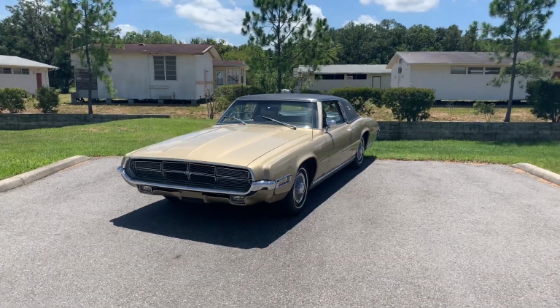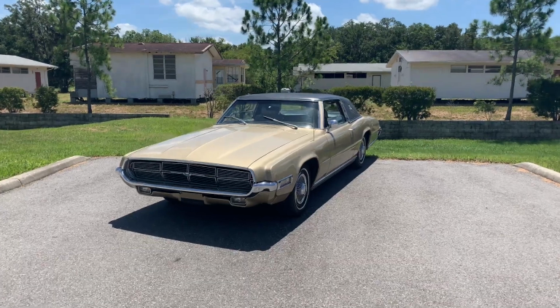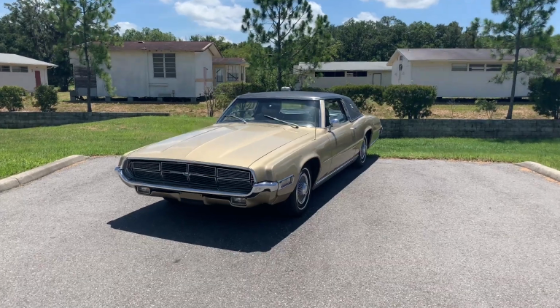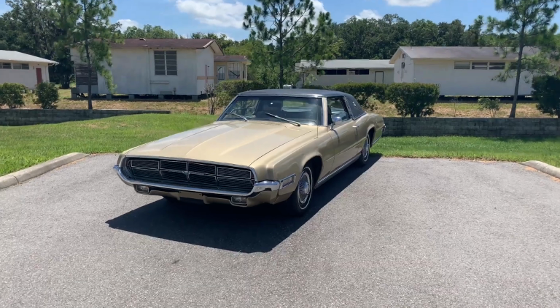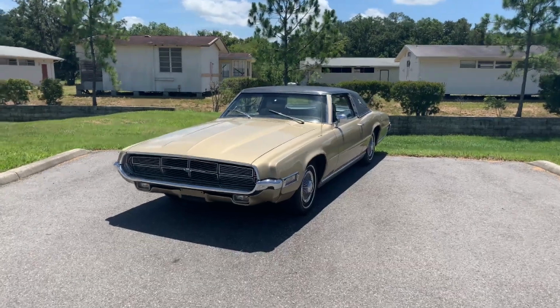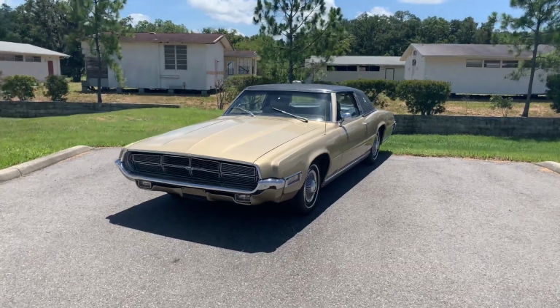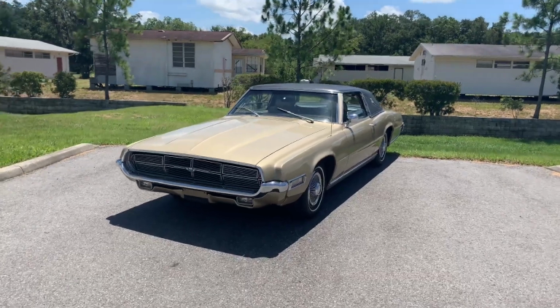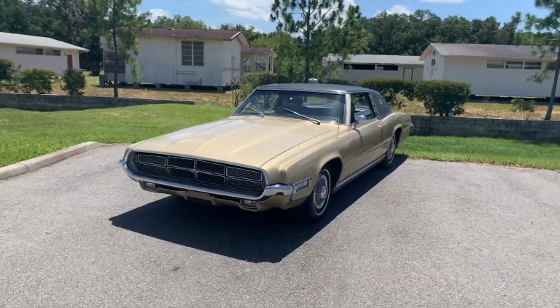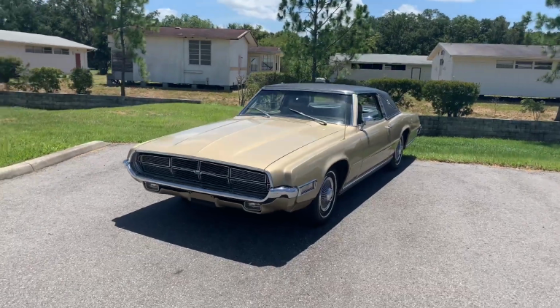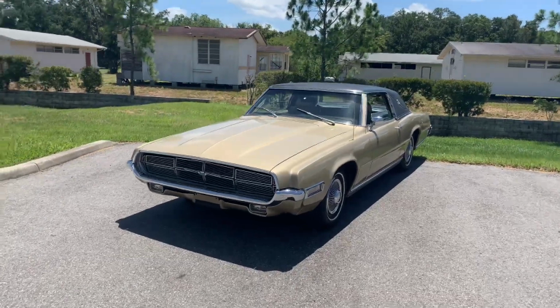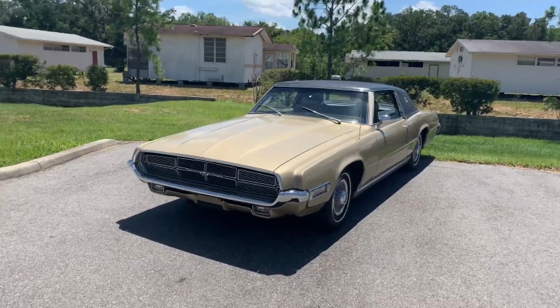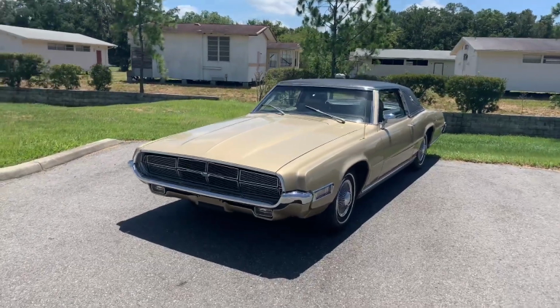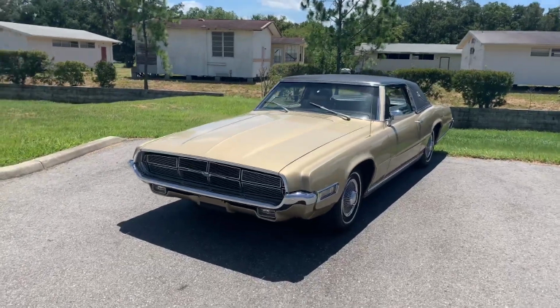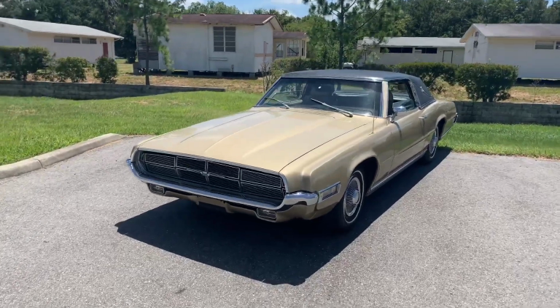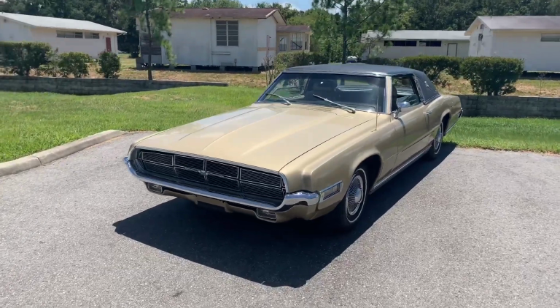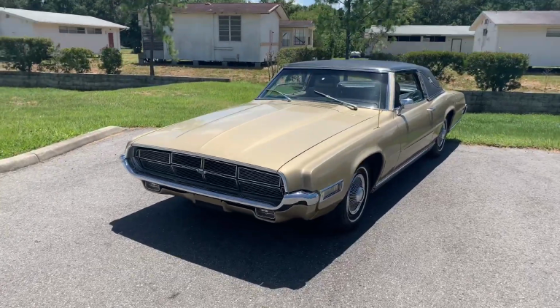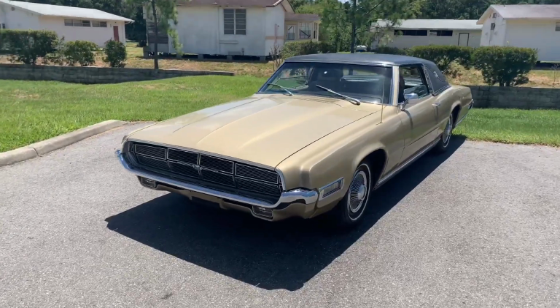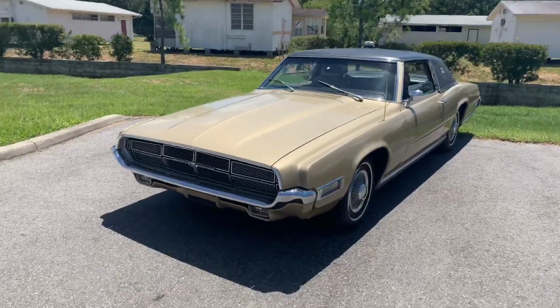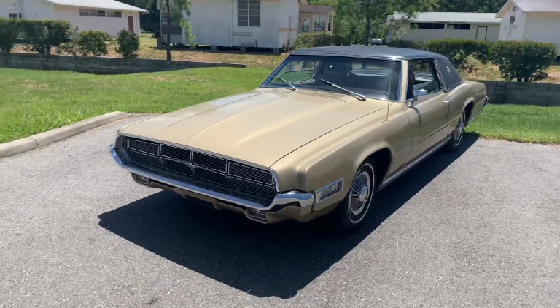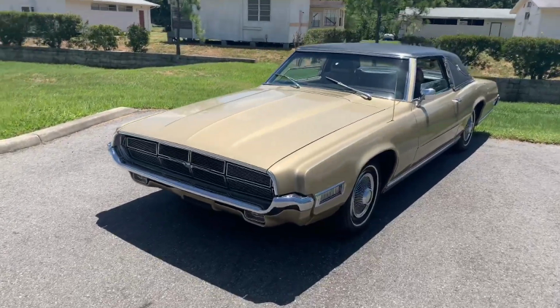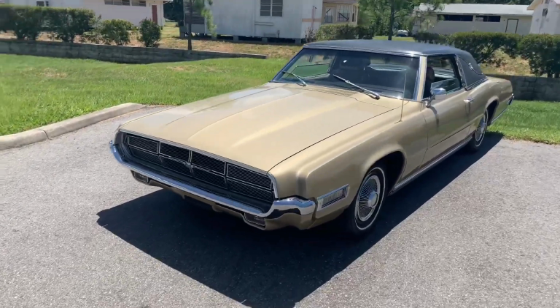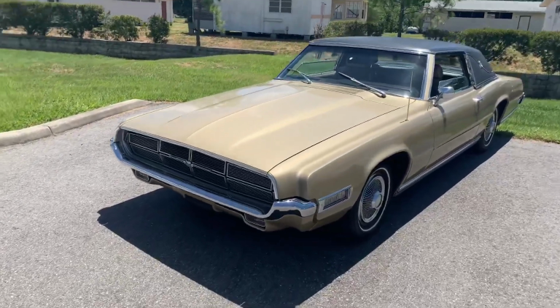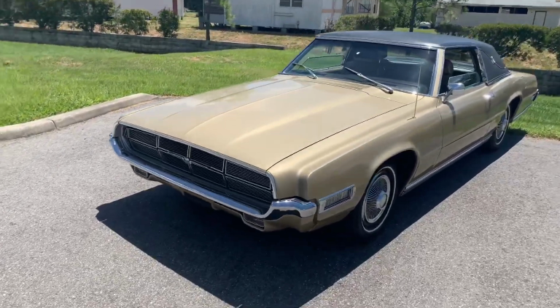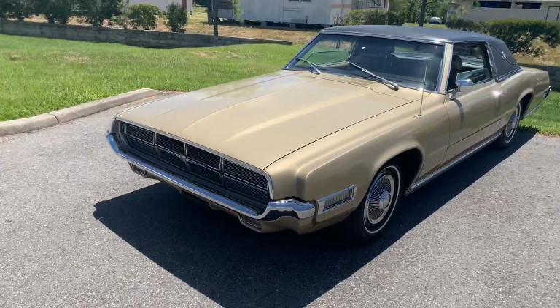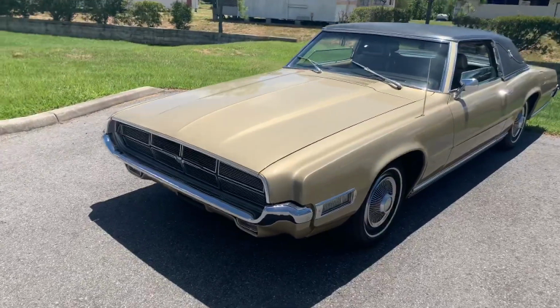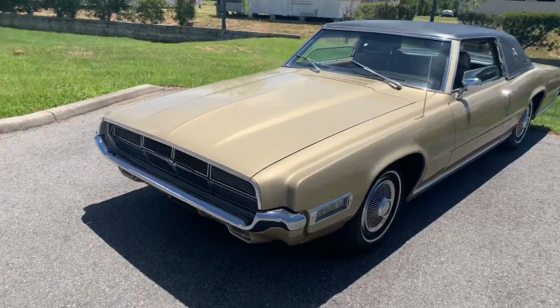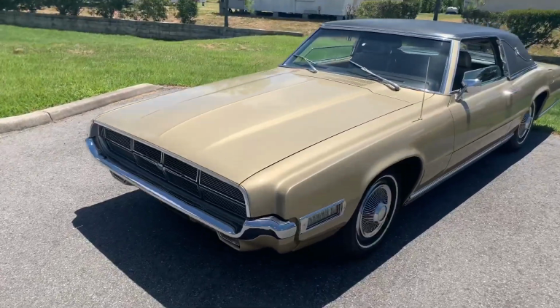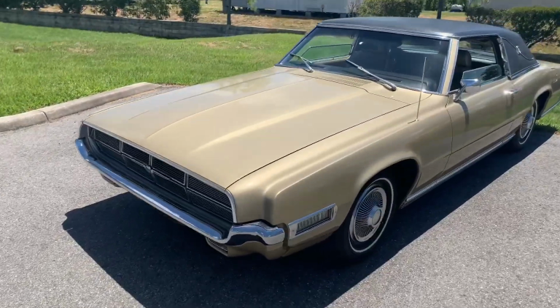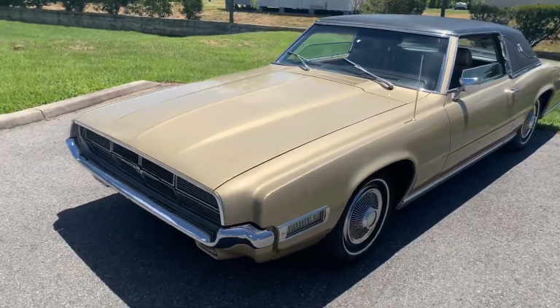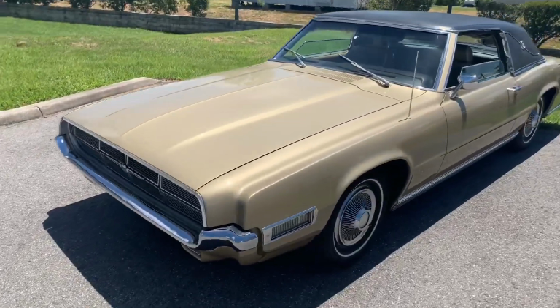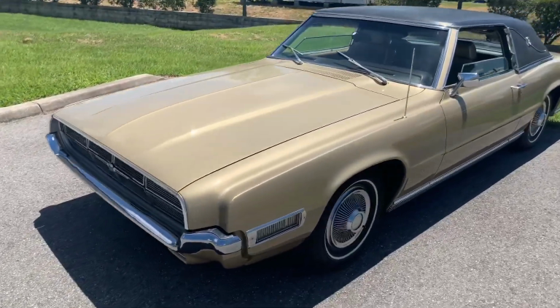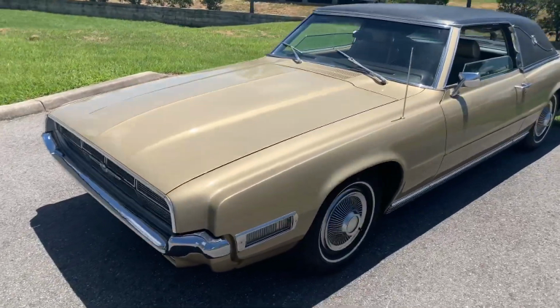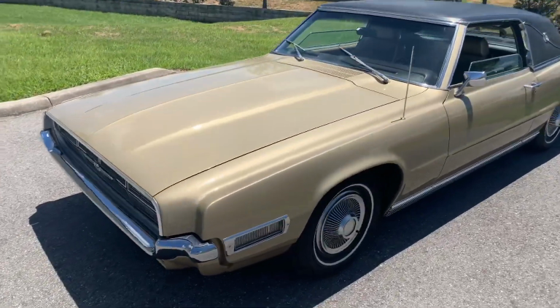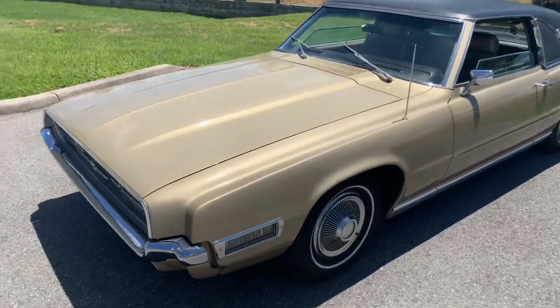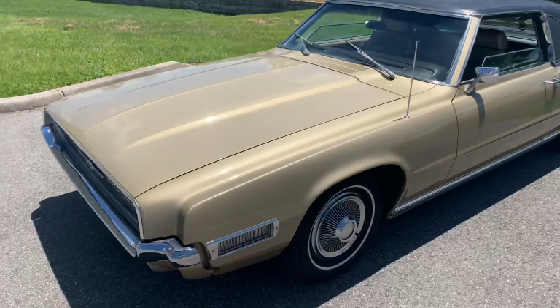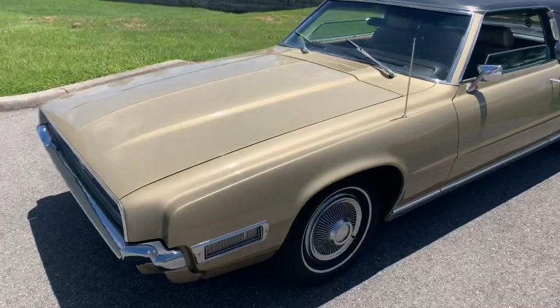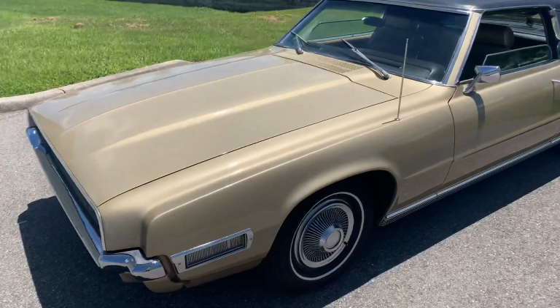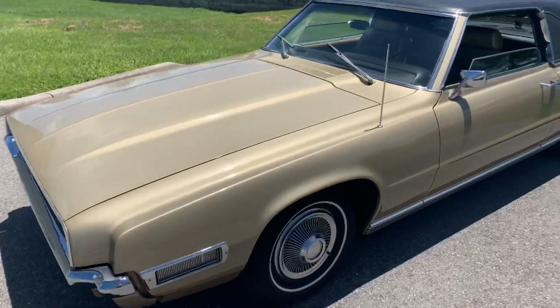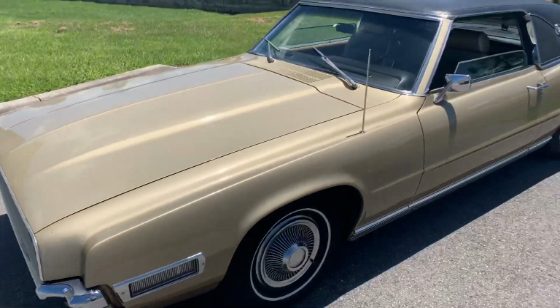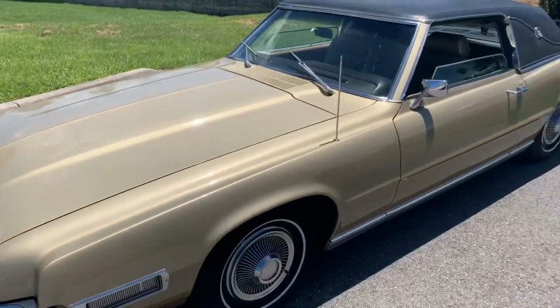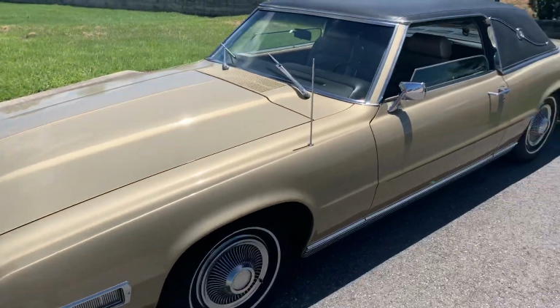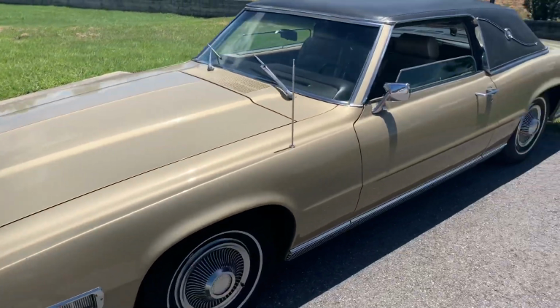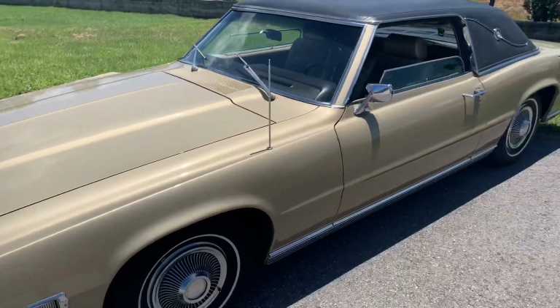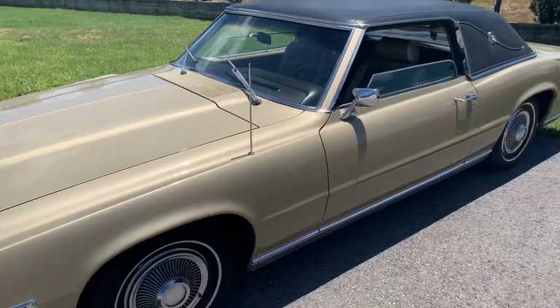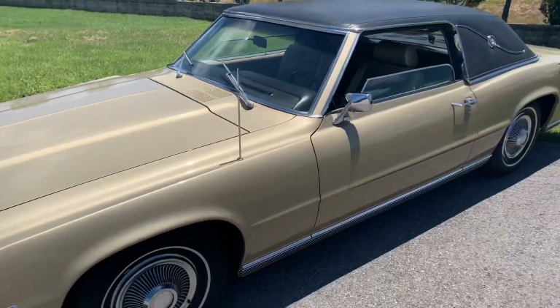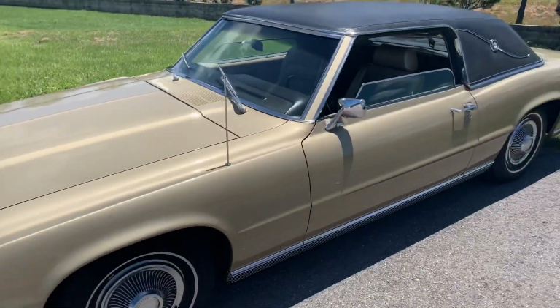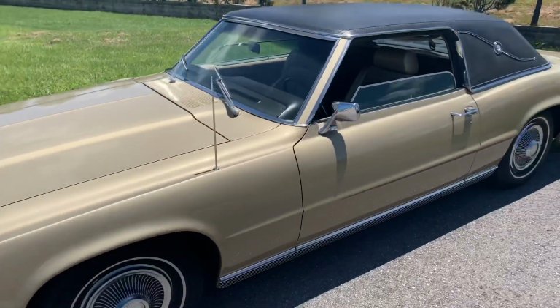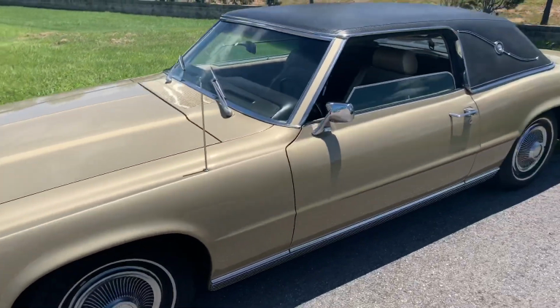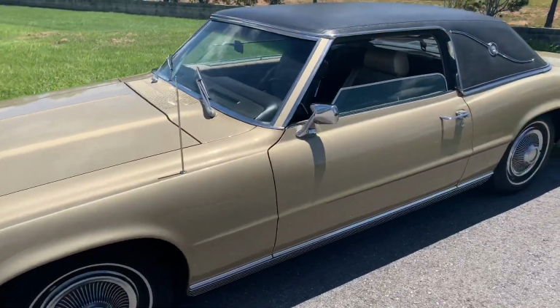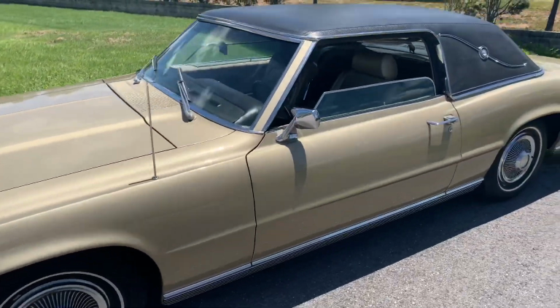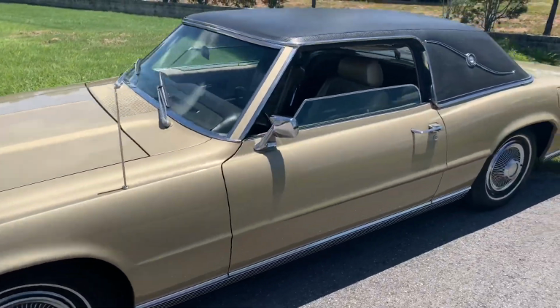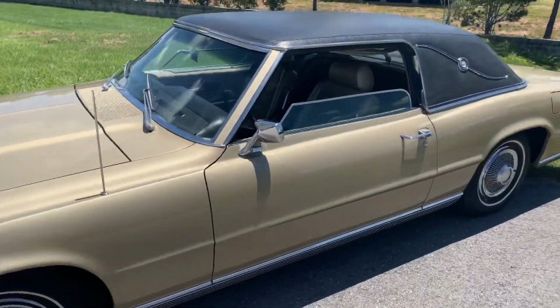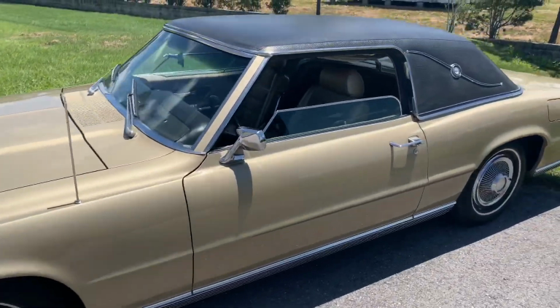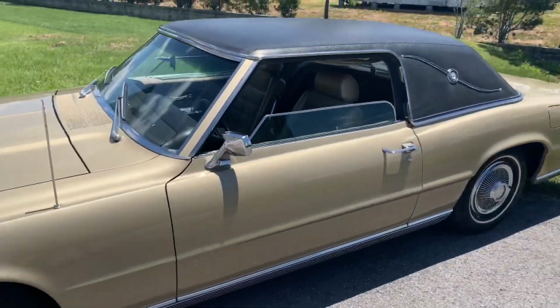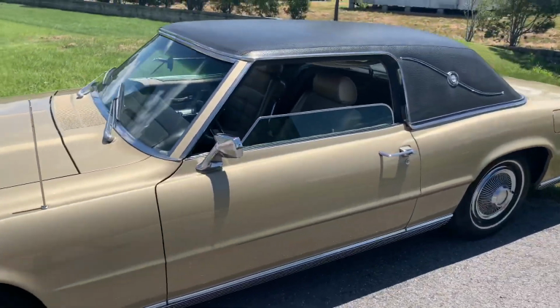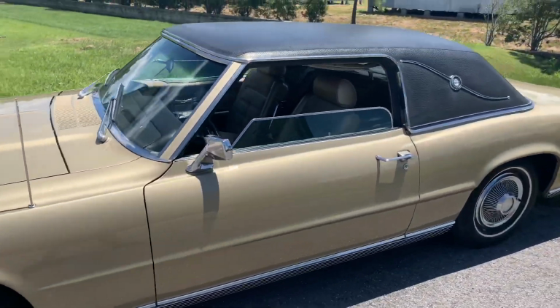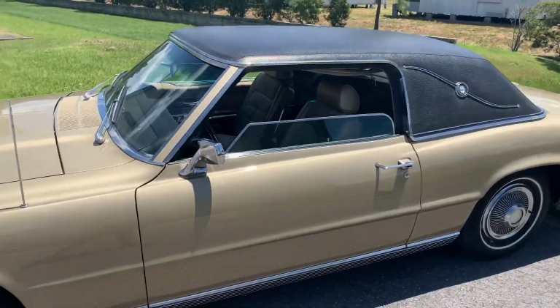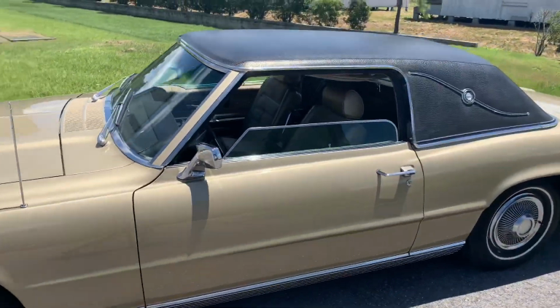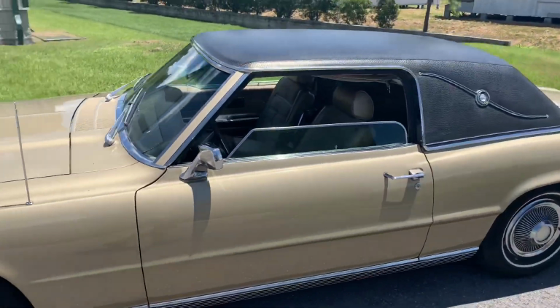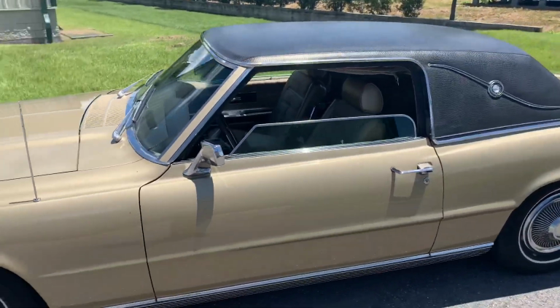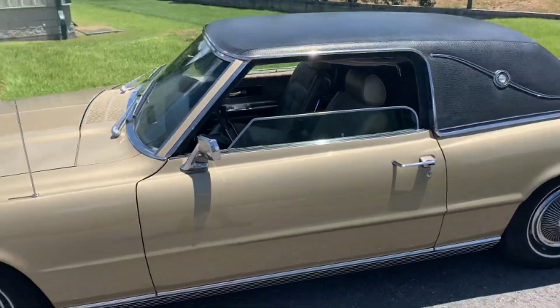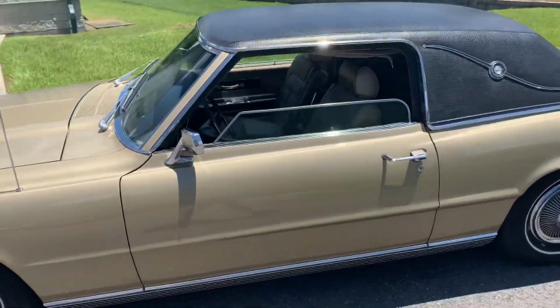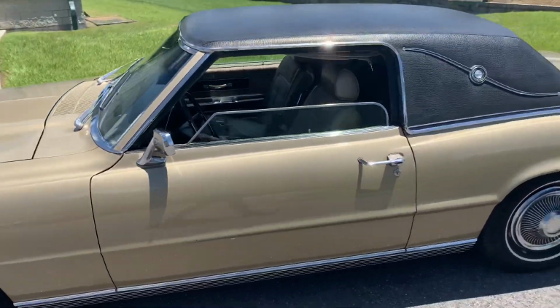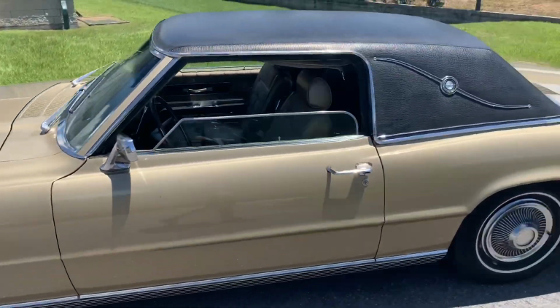Thanks for clicking on our video. Today we're looking at a beautiful T-Bird. I believe it's a '69 — double check the website though, sometimes I get it wrong.